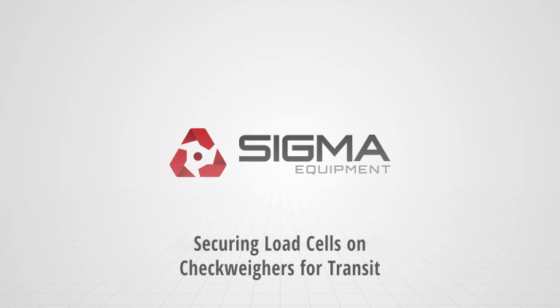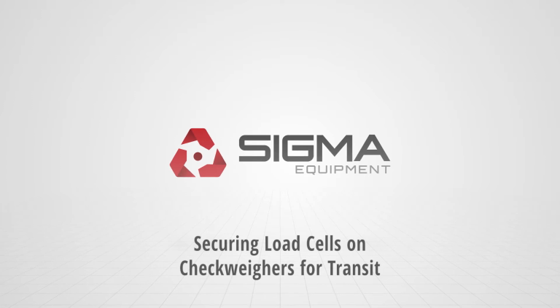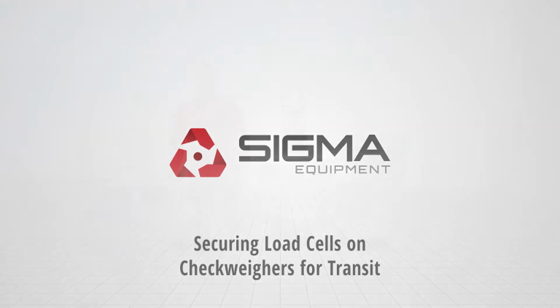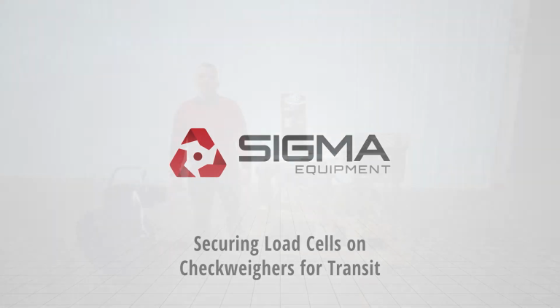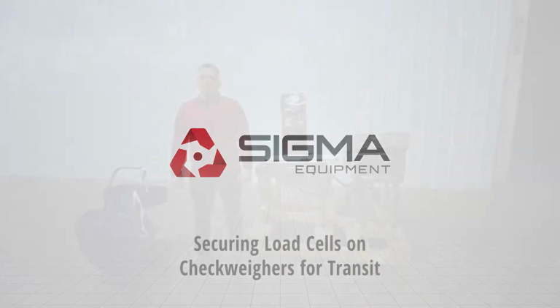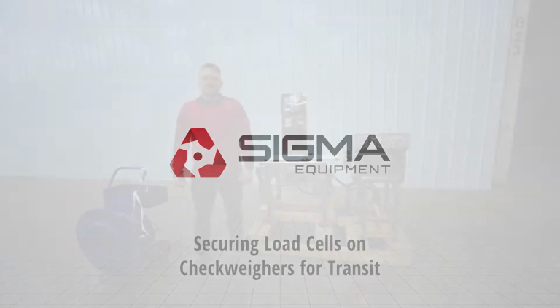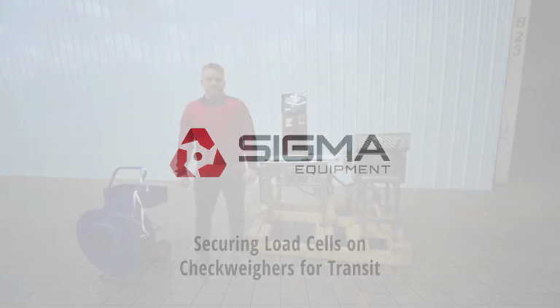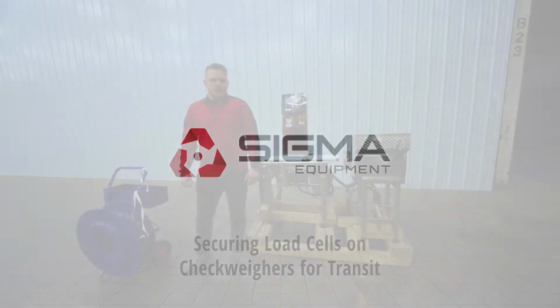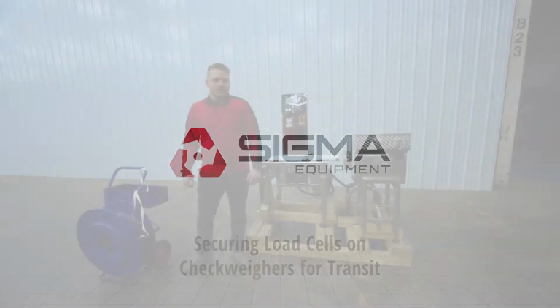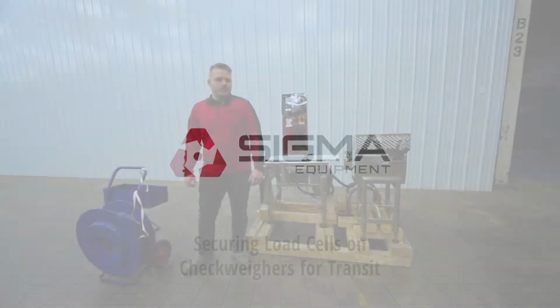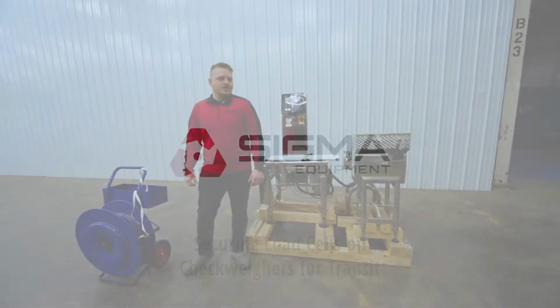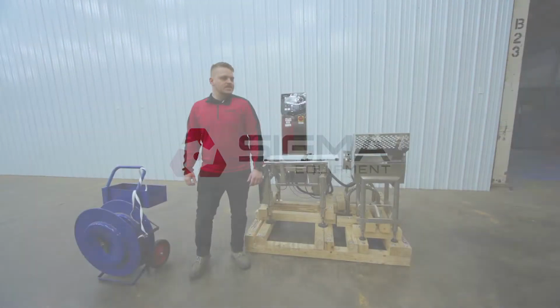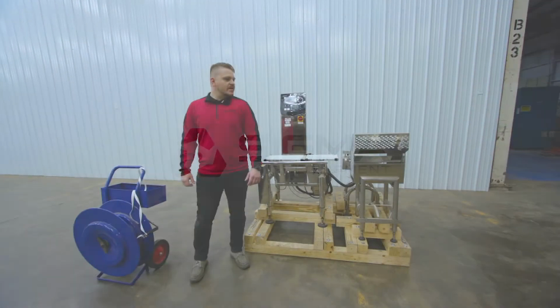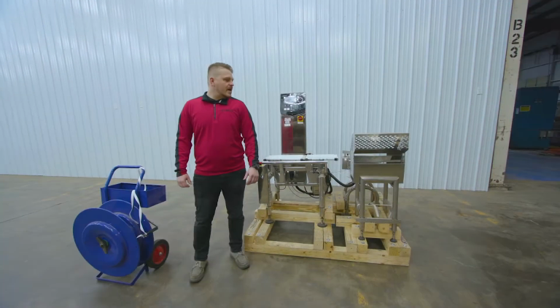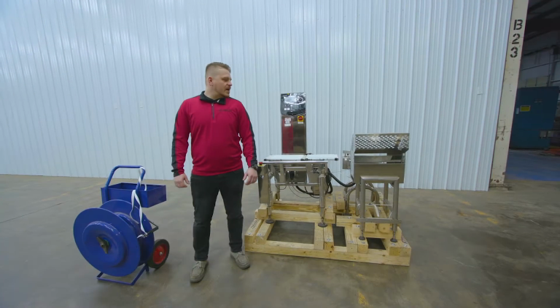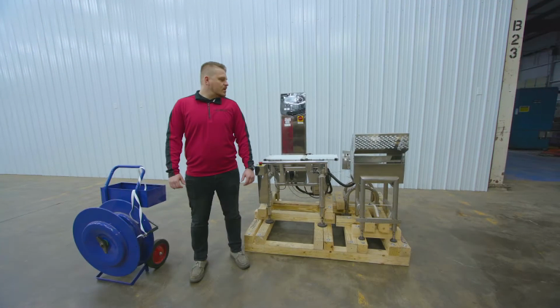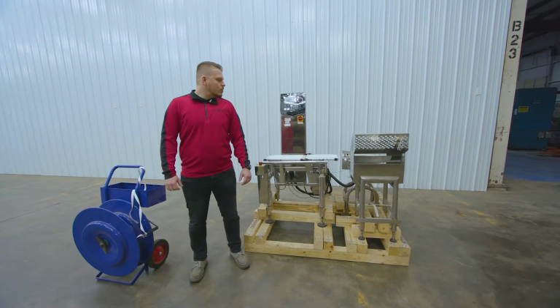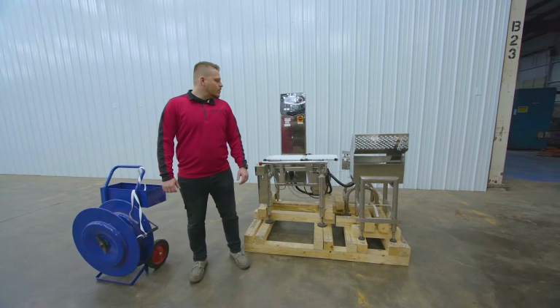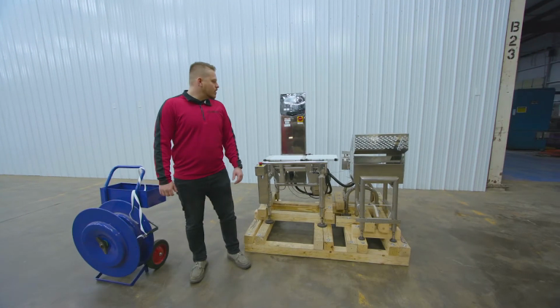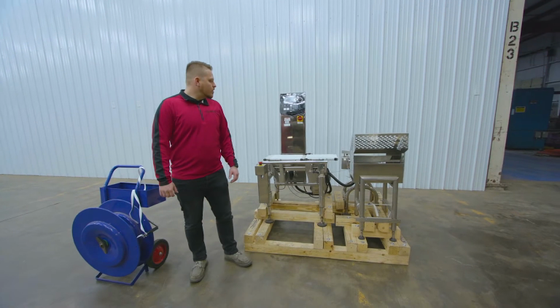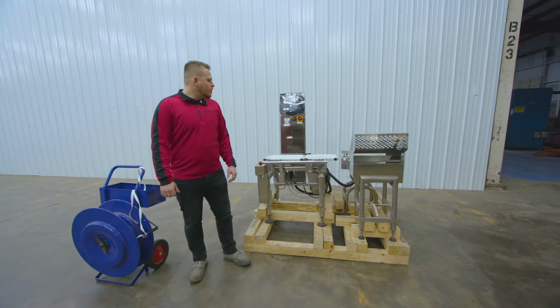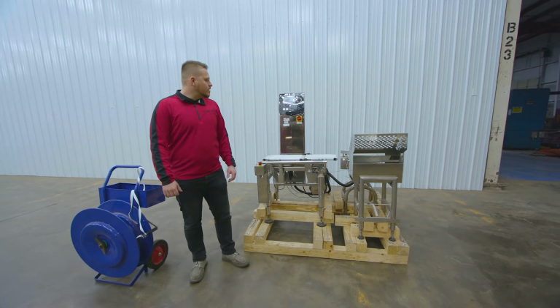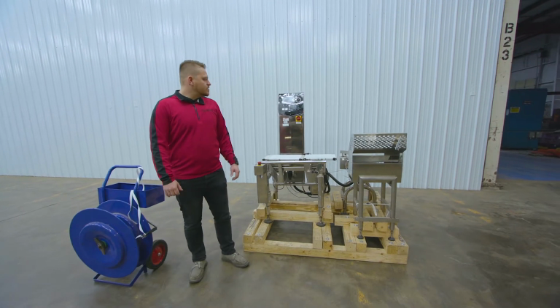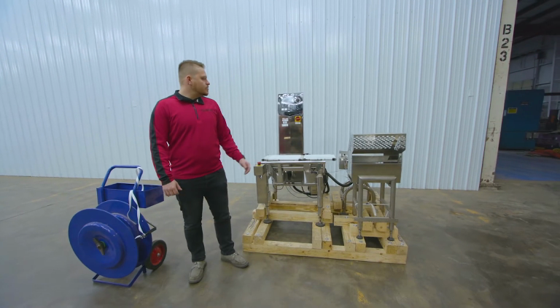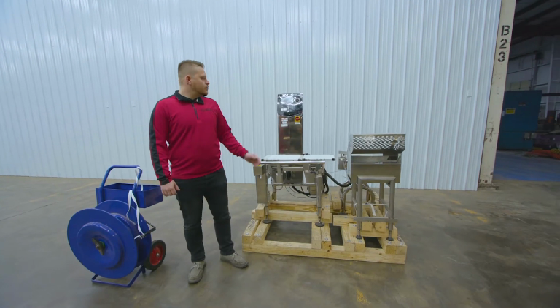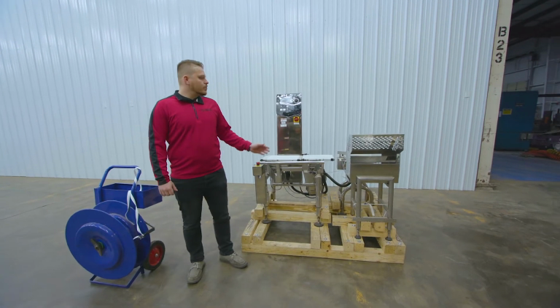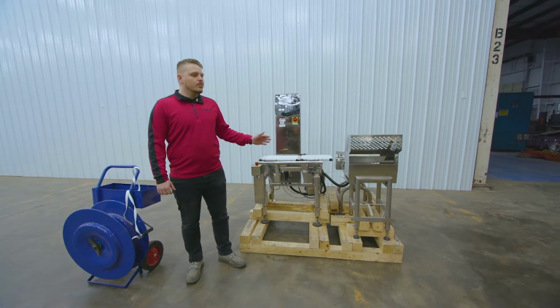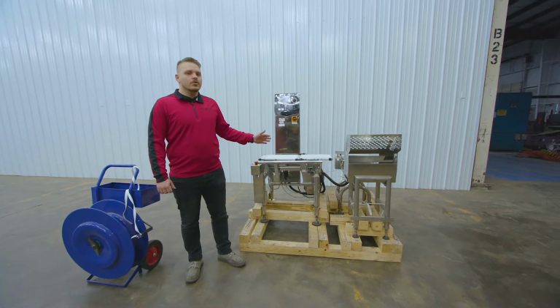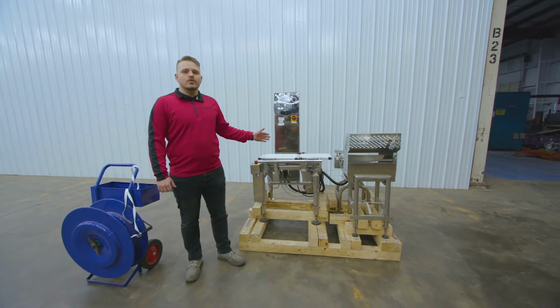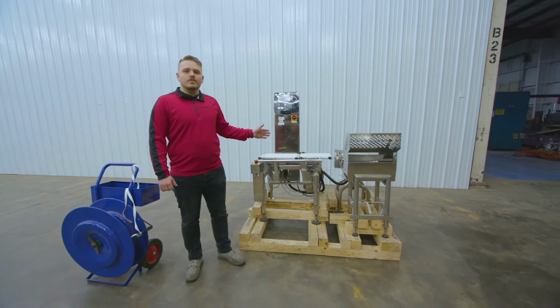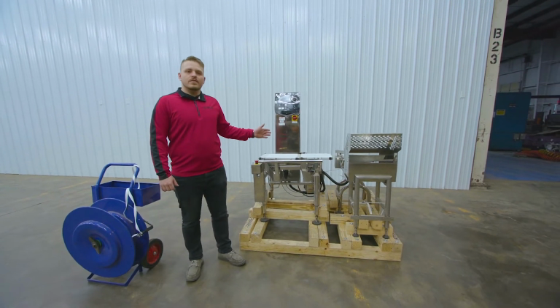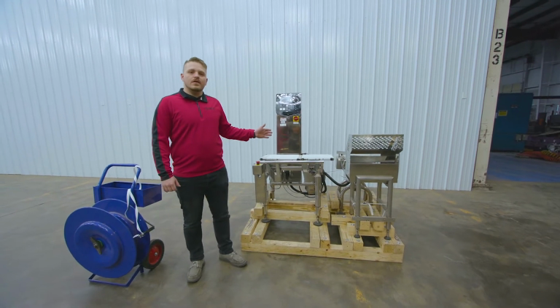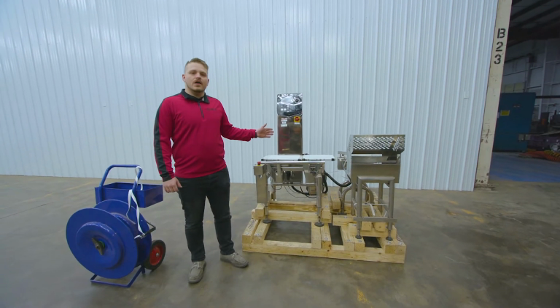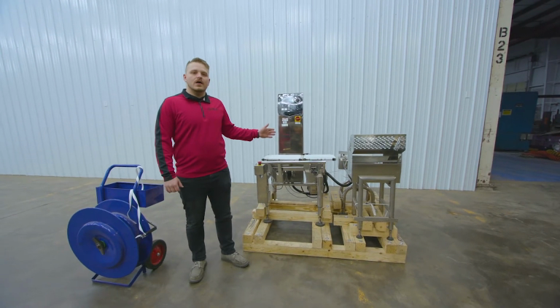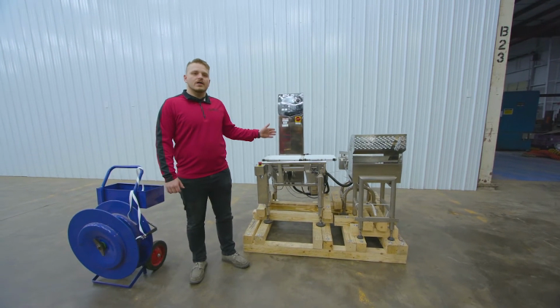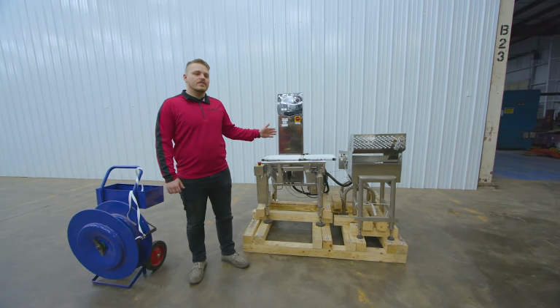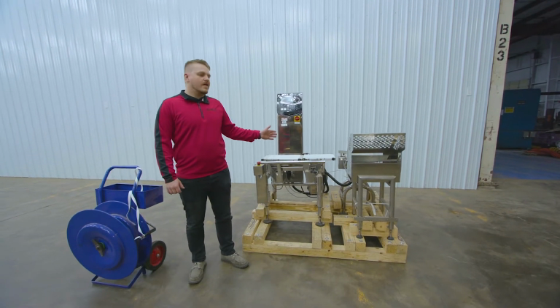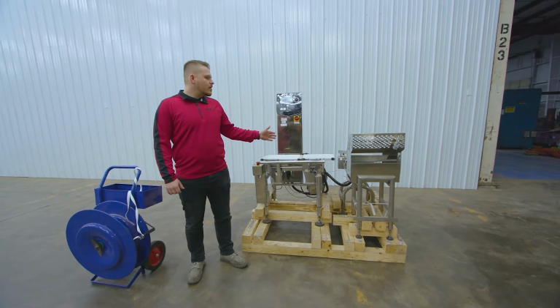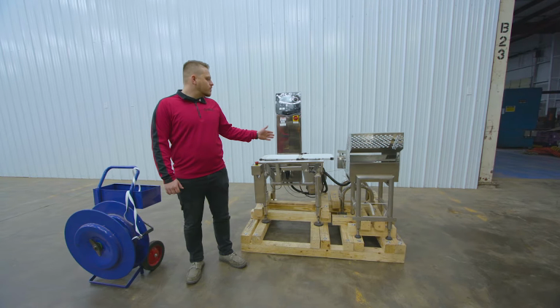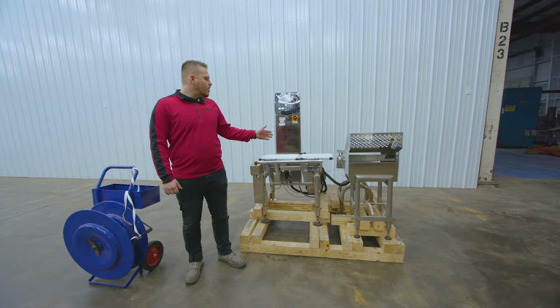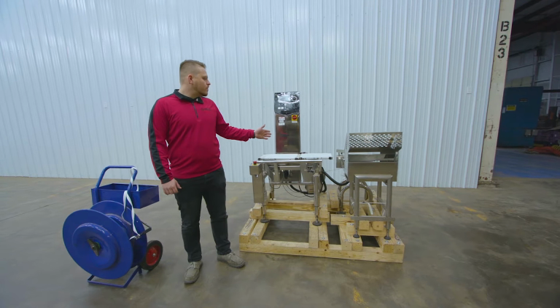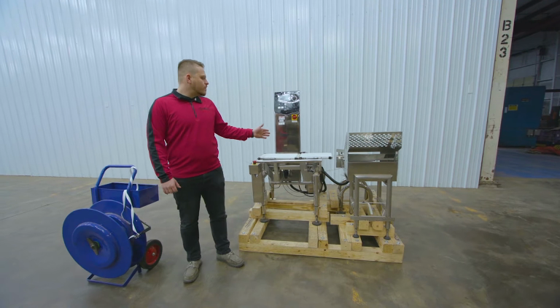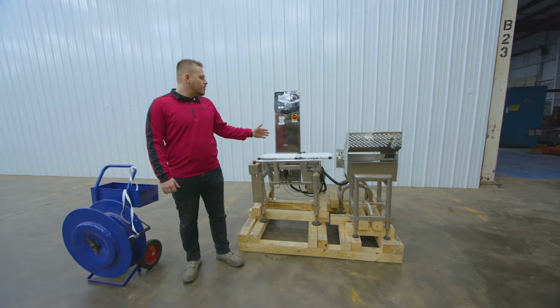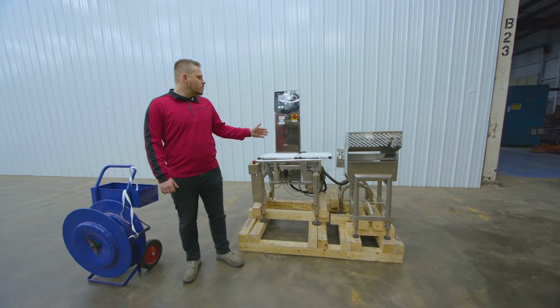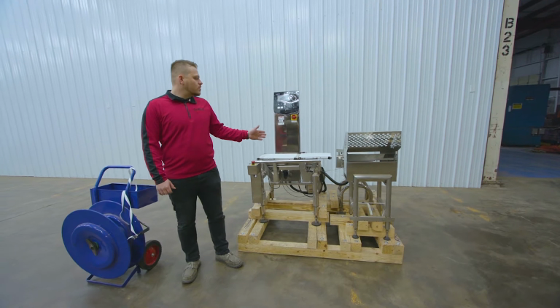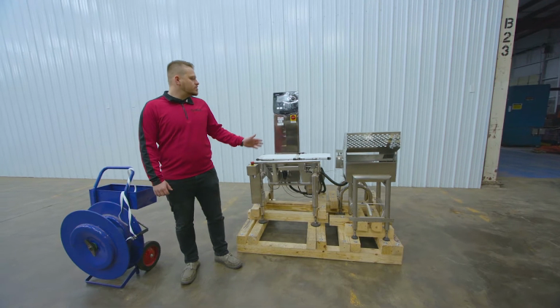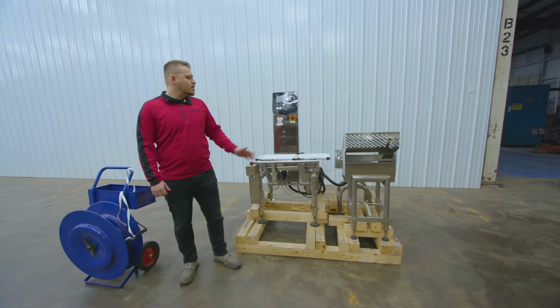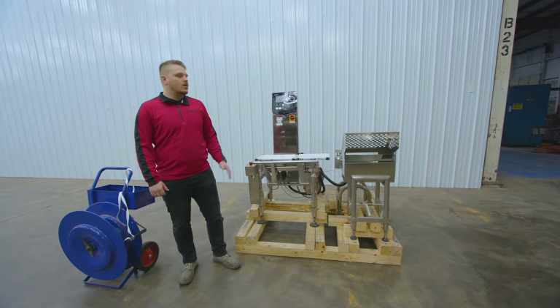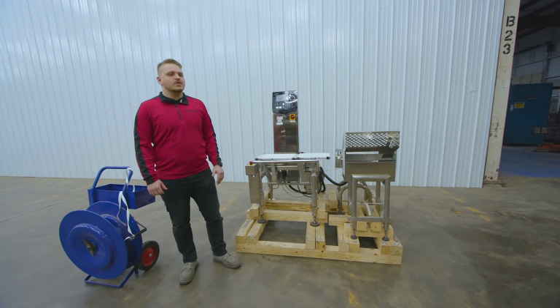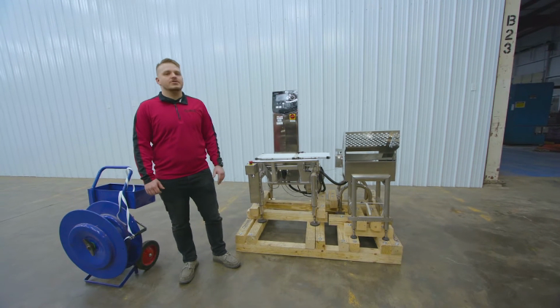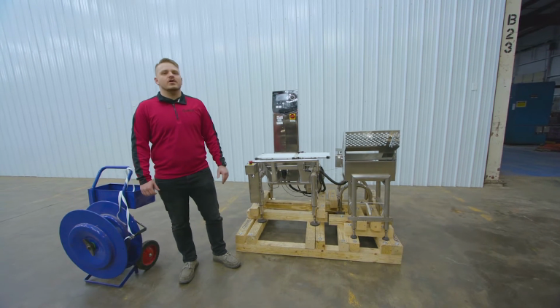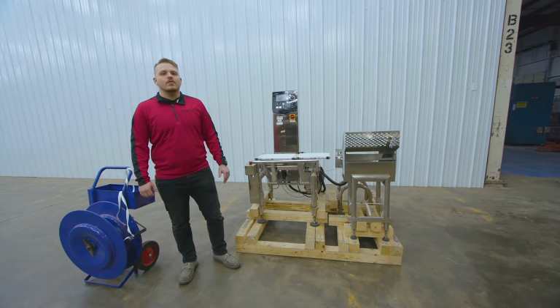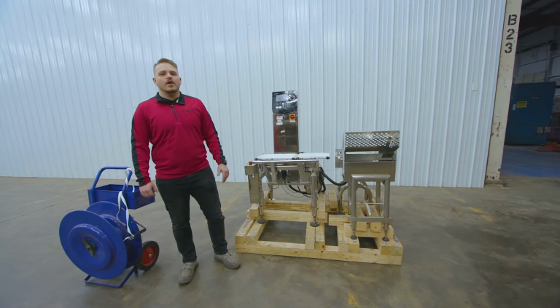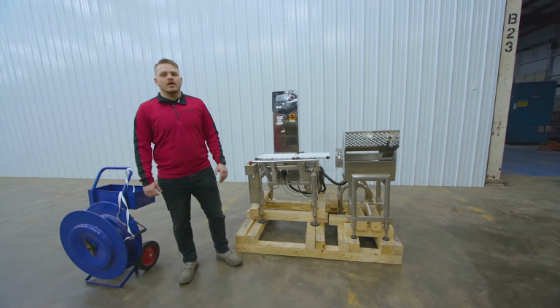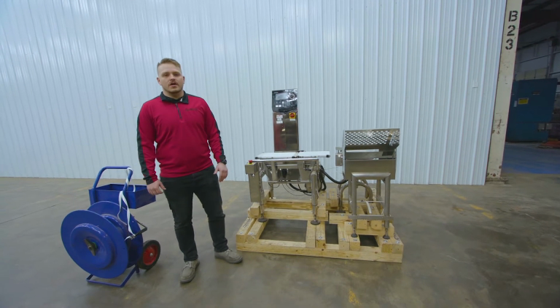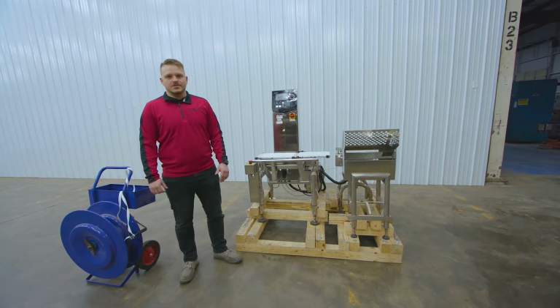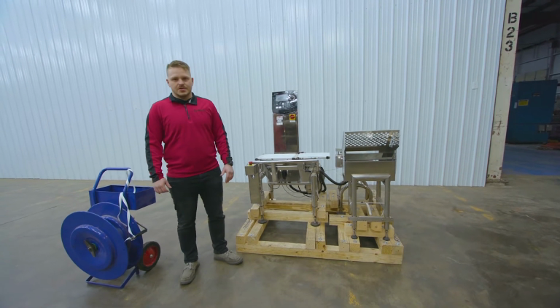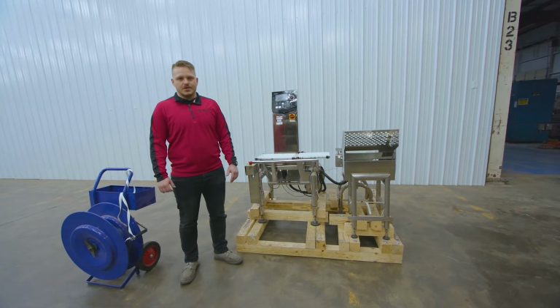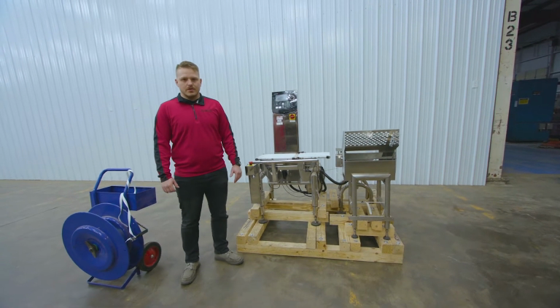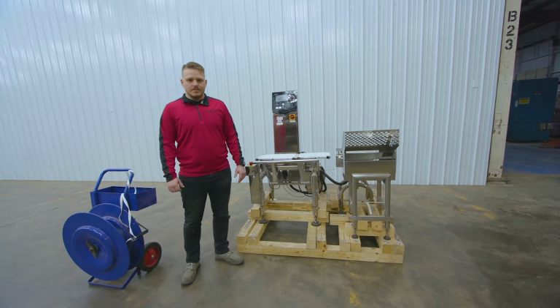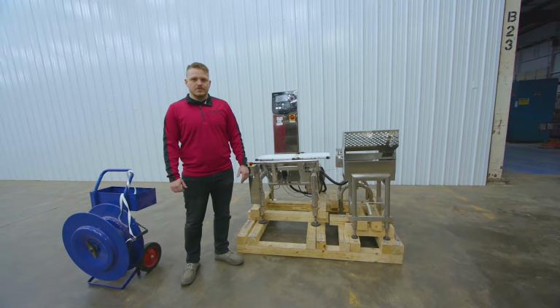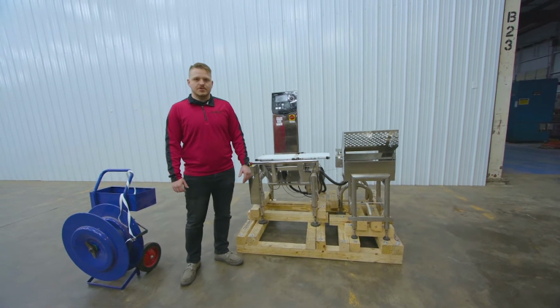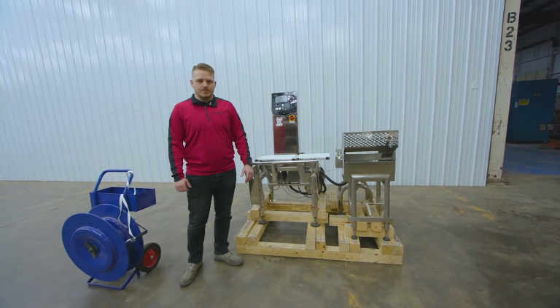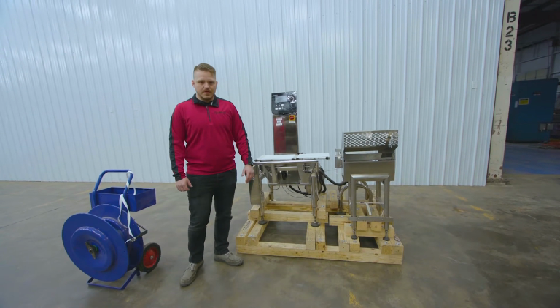Welcome to Sigma Equipment. Today we are going to remove a conveyor belt from a load cell on a check weigher and secure it for shipment.